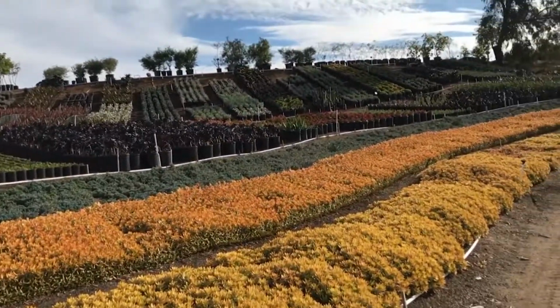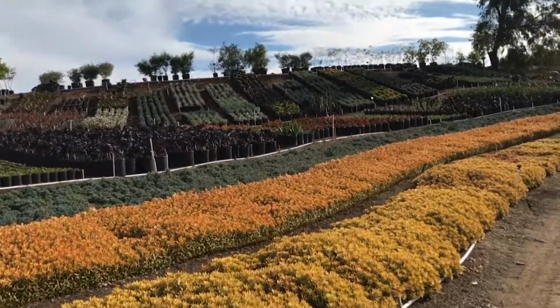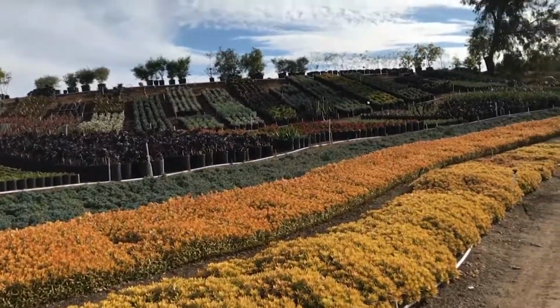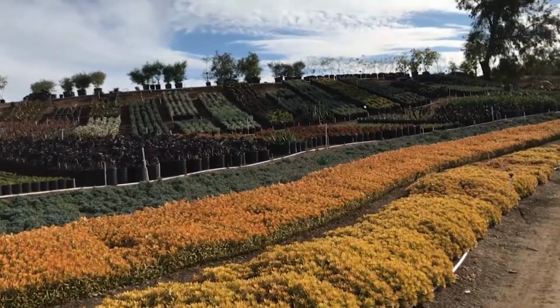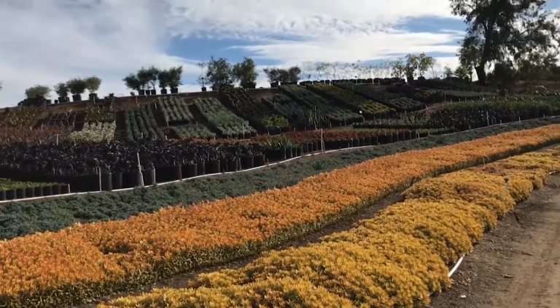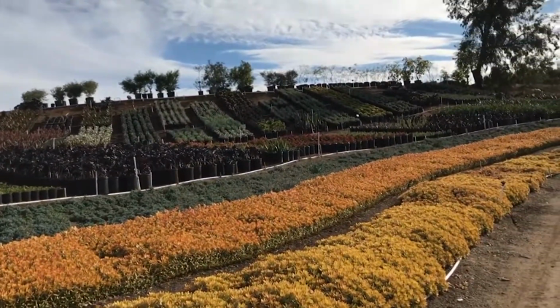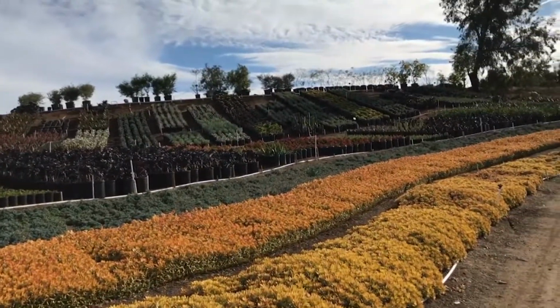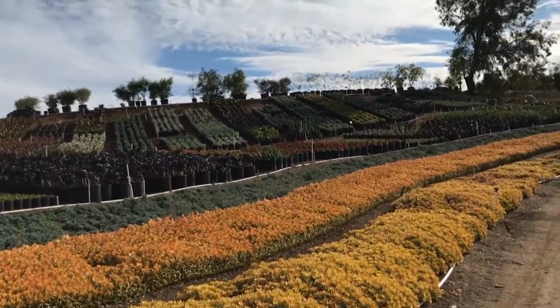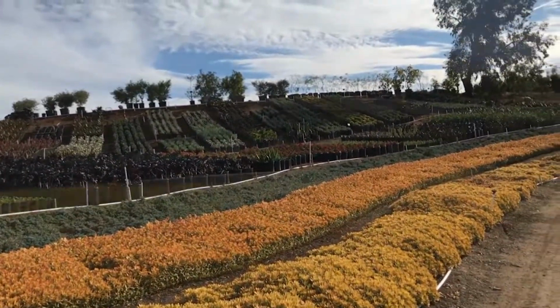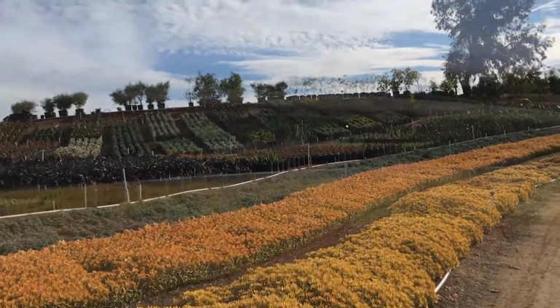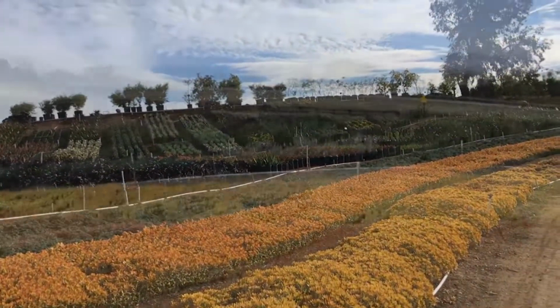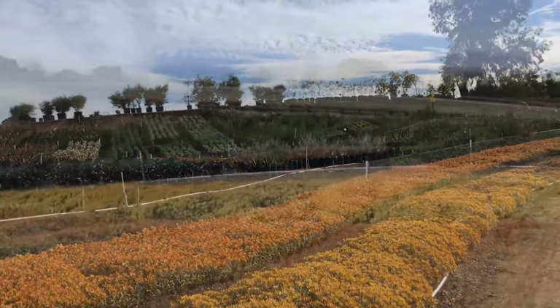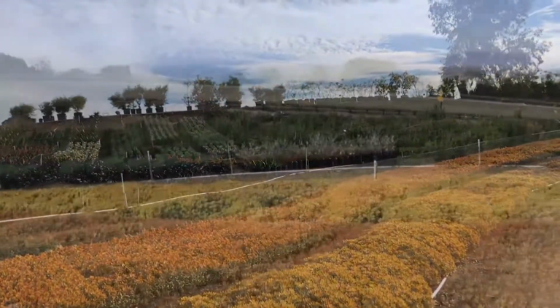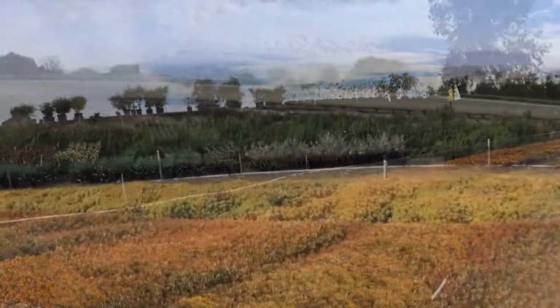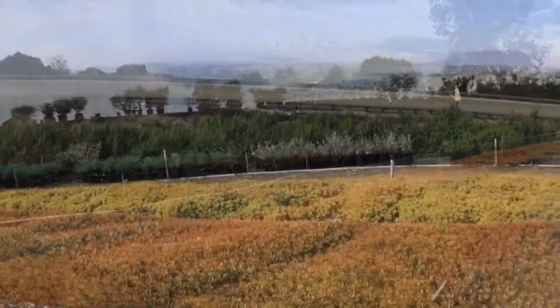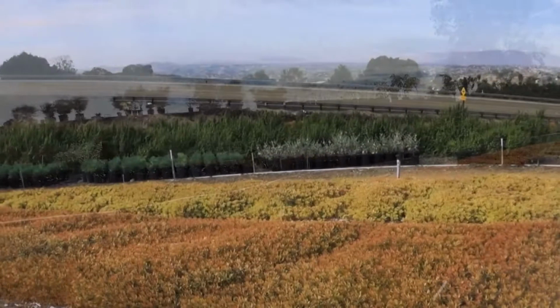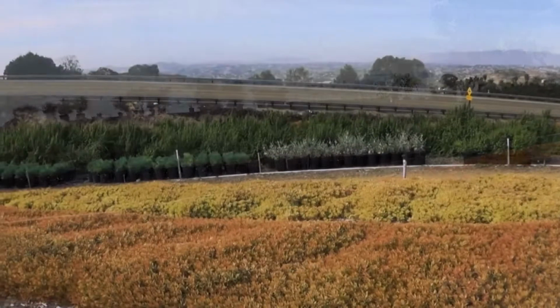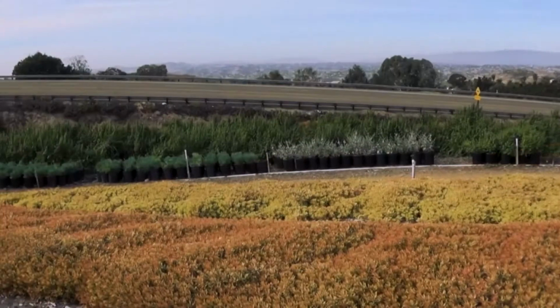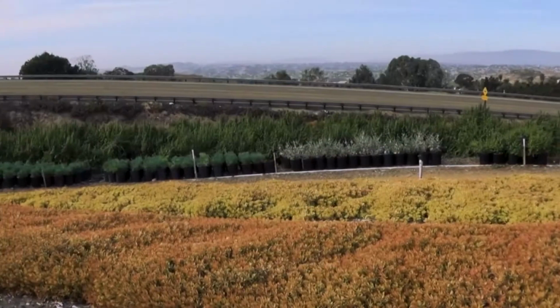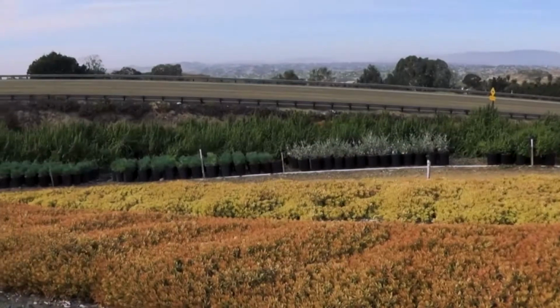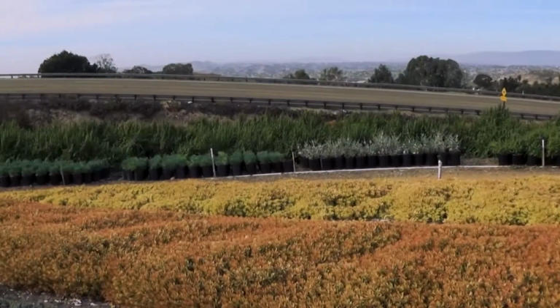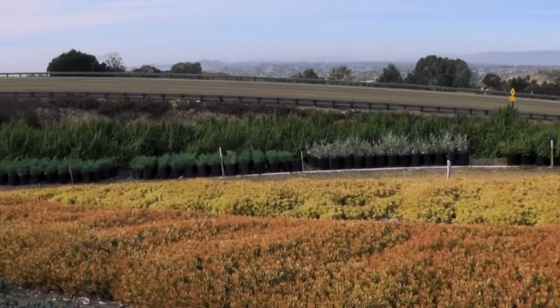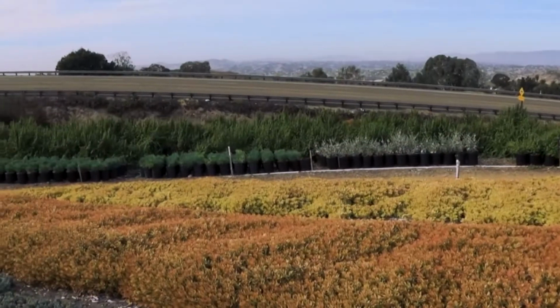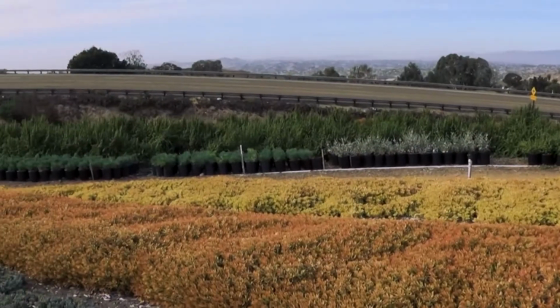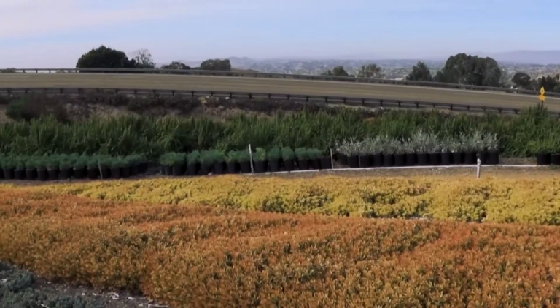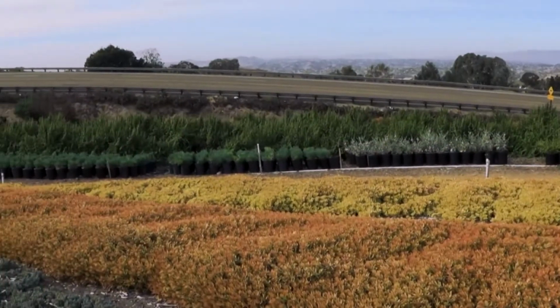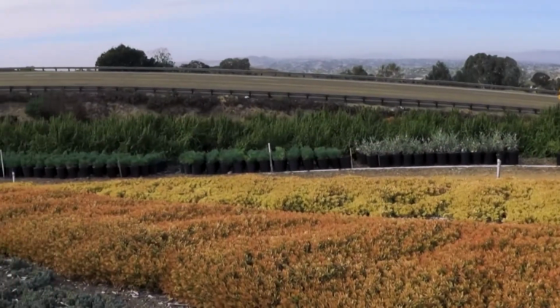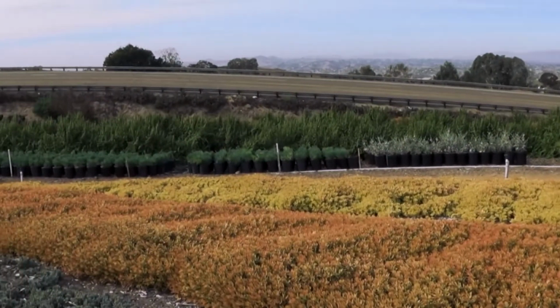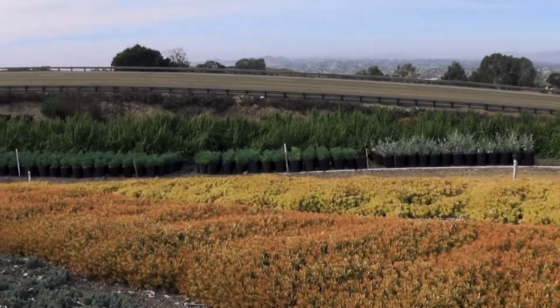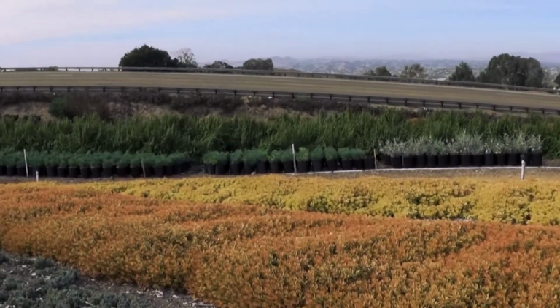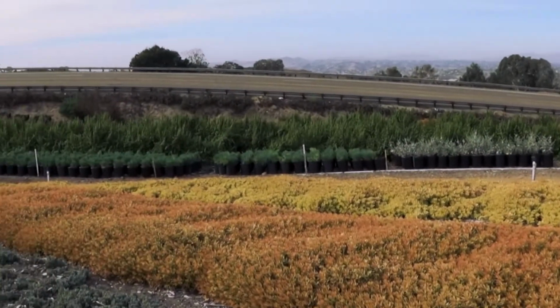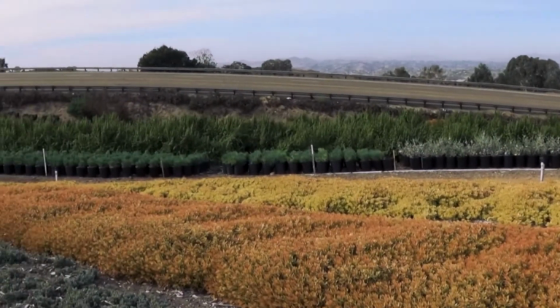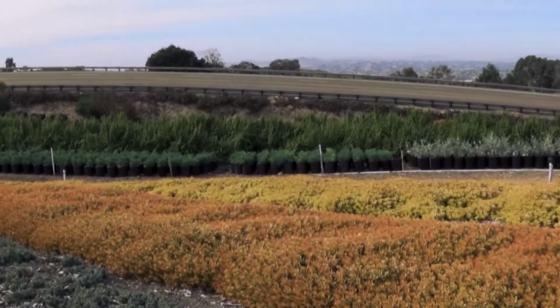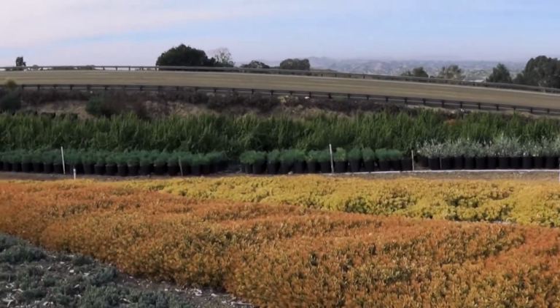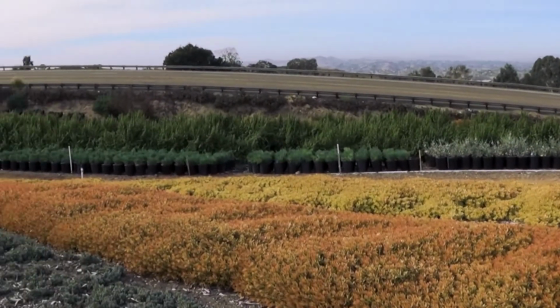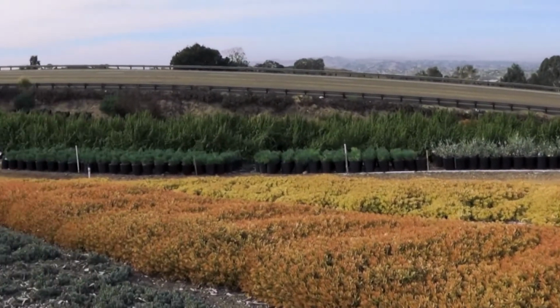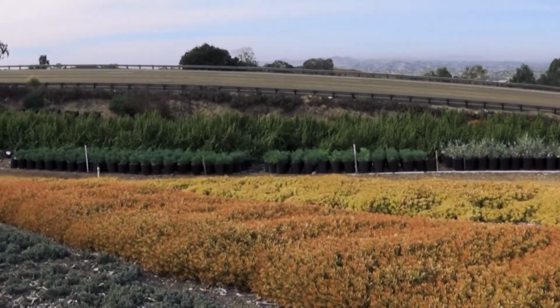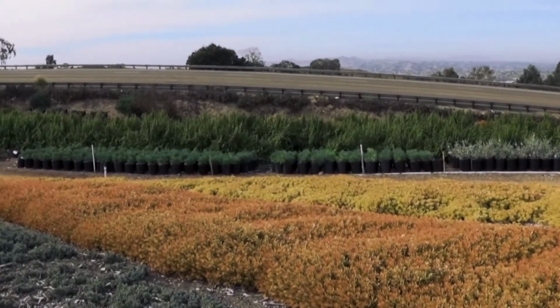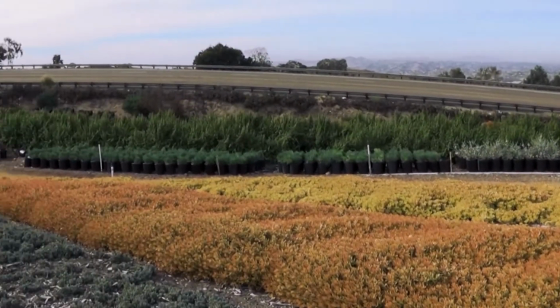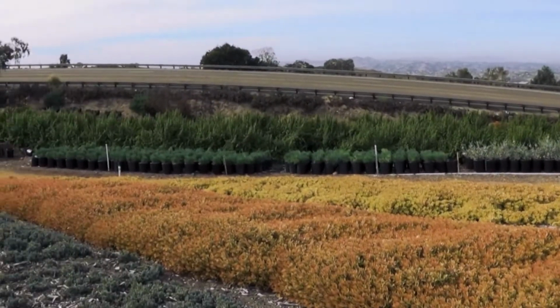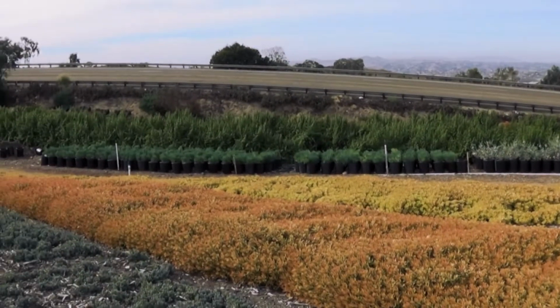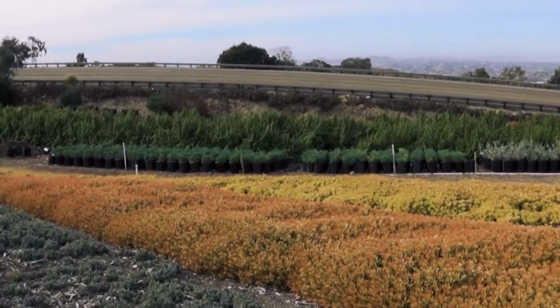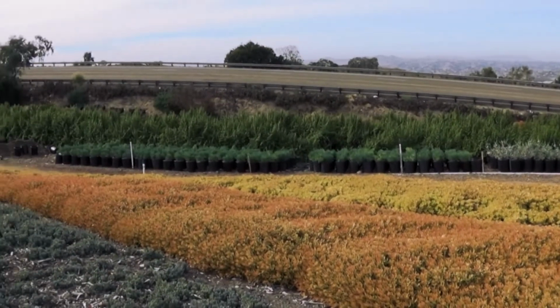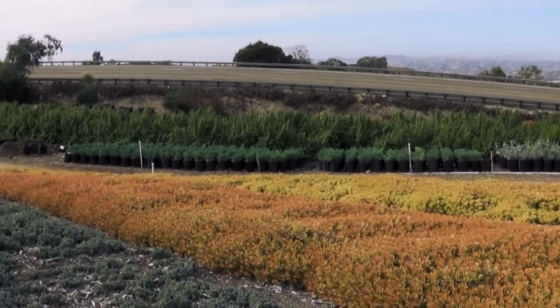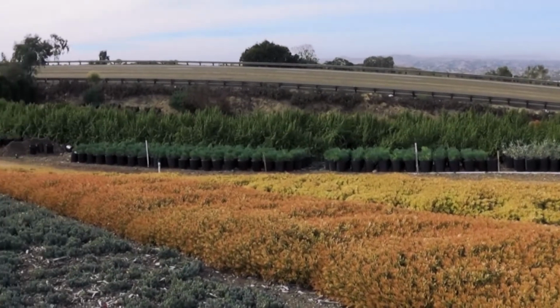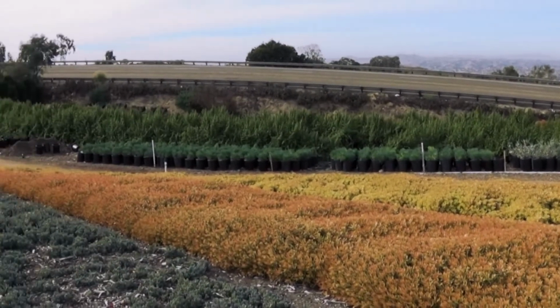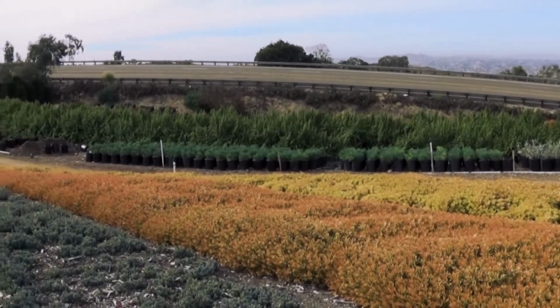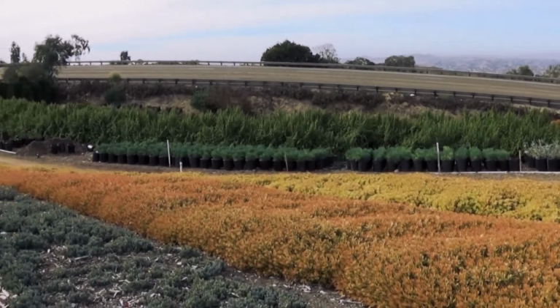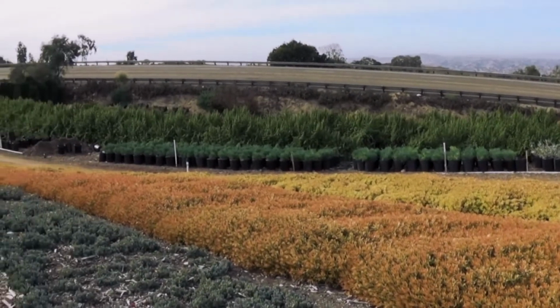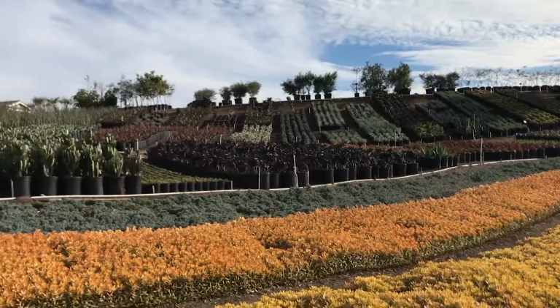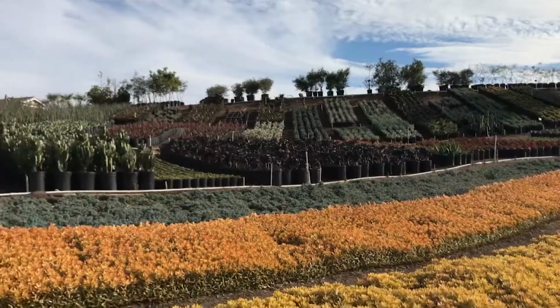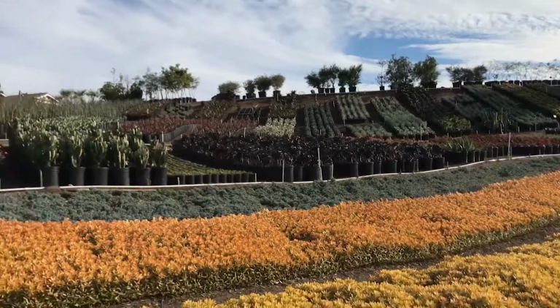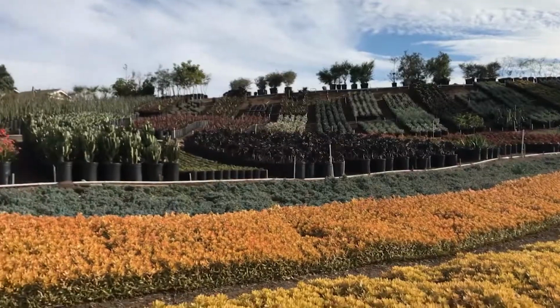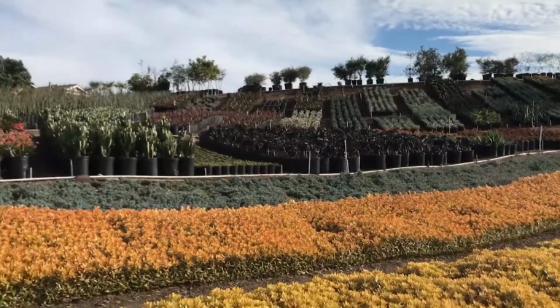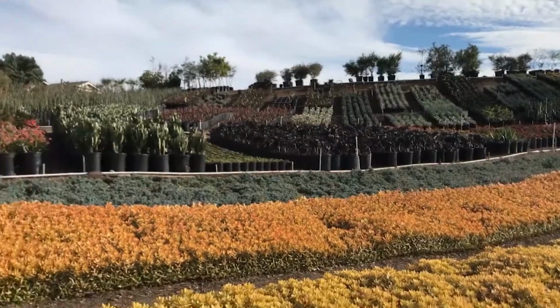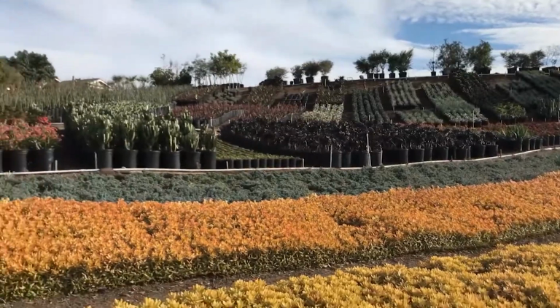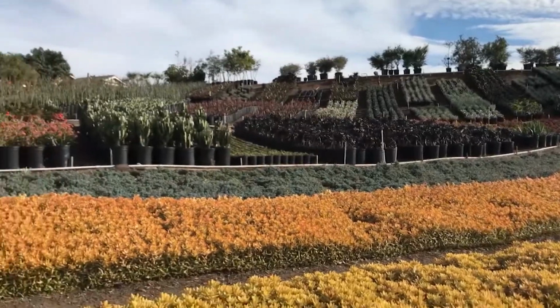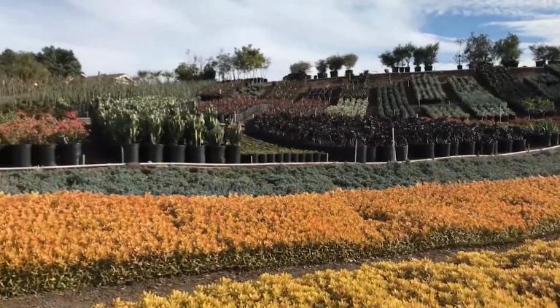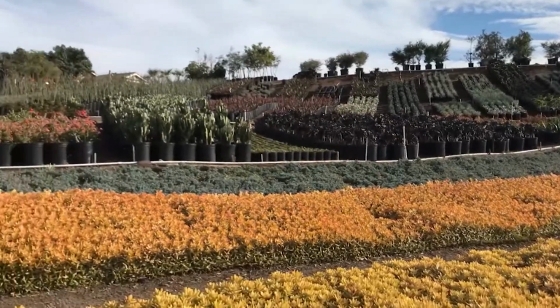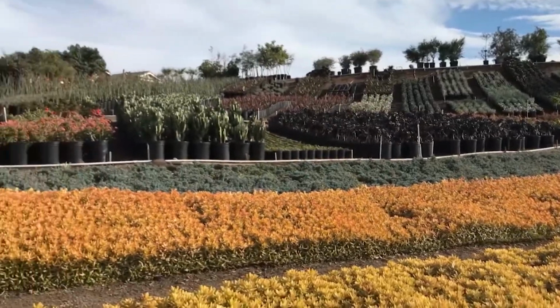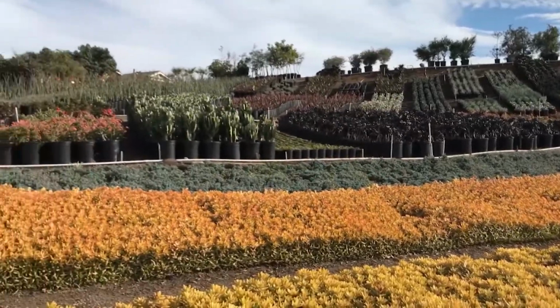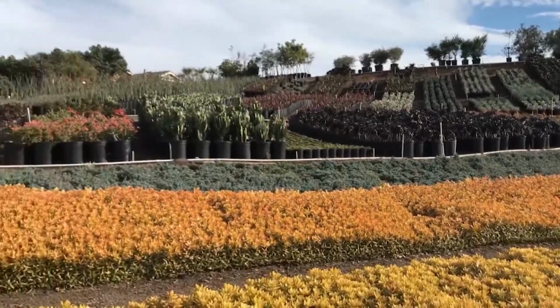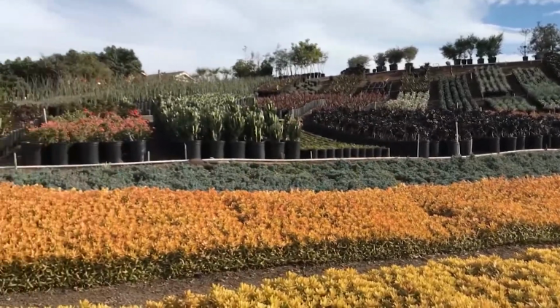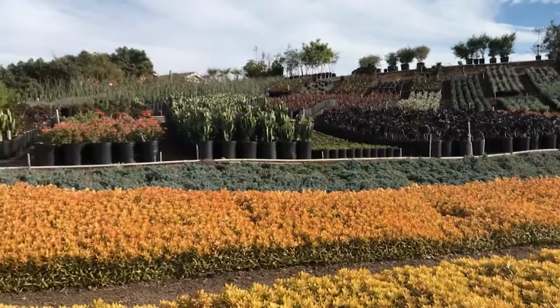Now we can have the same visual effect — beautiful, permanent, low borders of color — with our succulent color drifts.